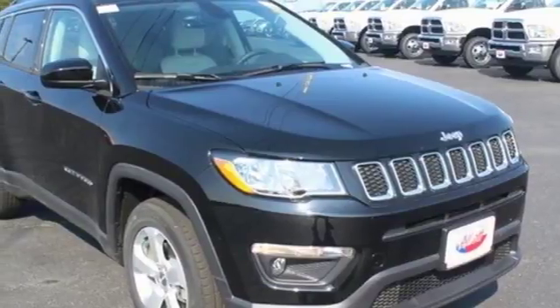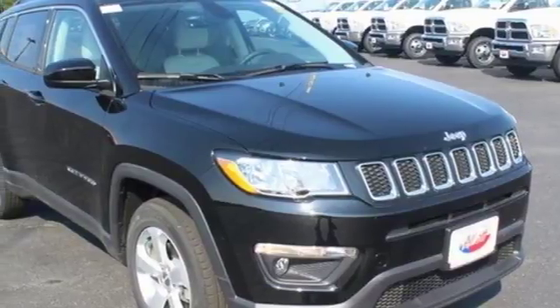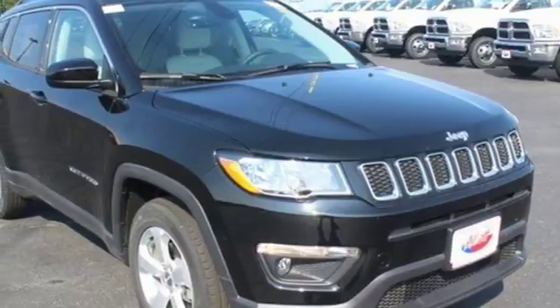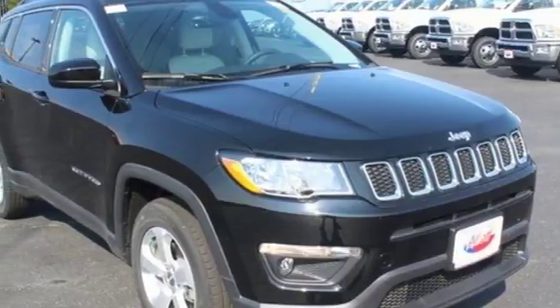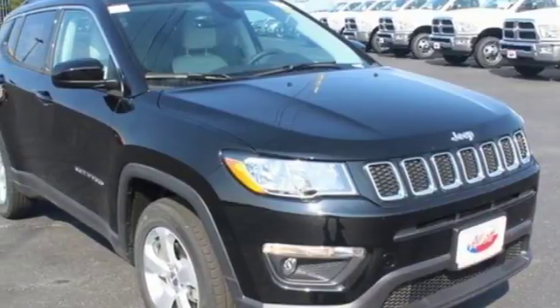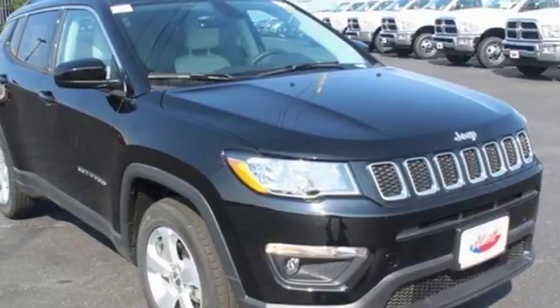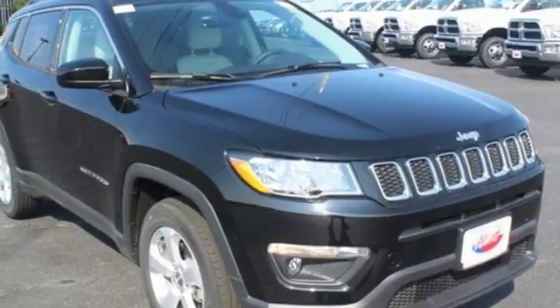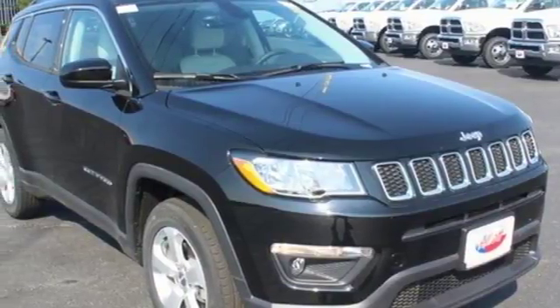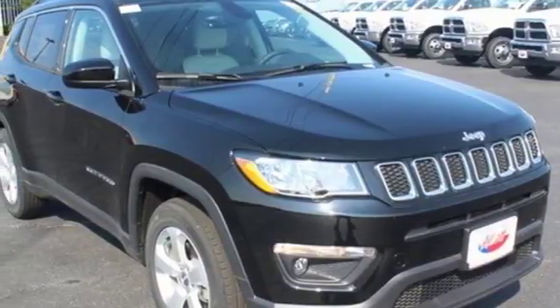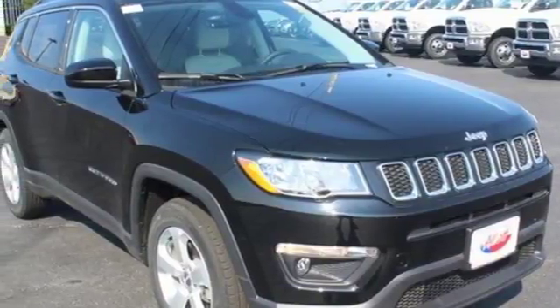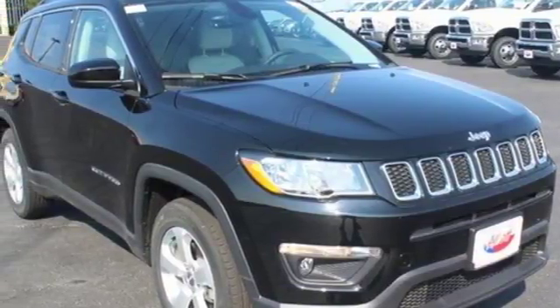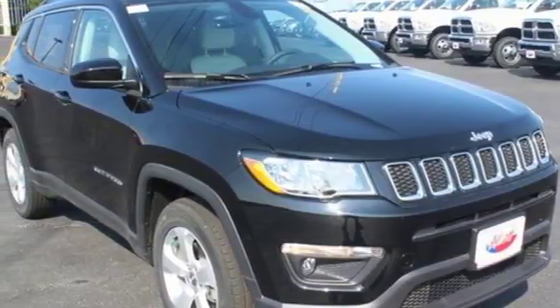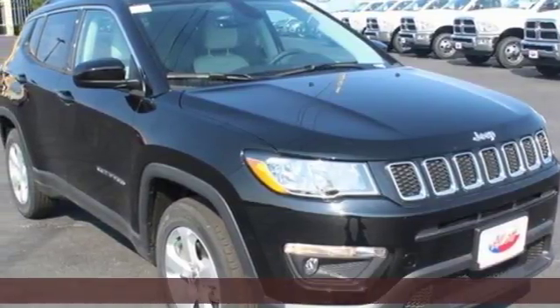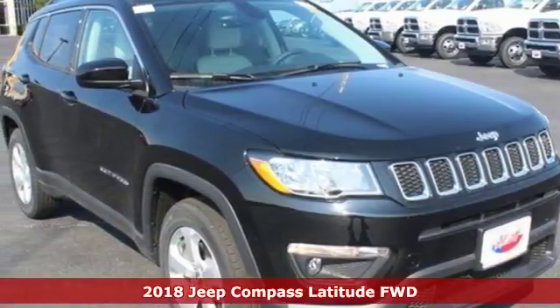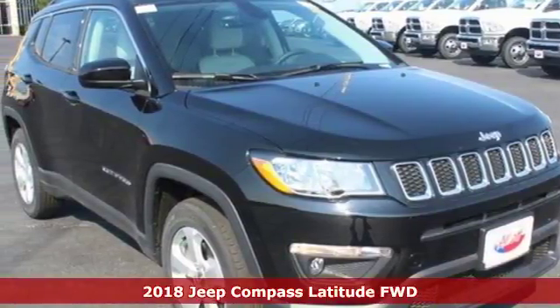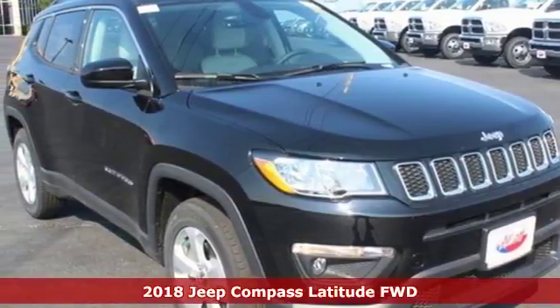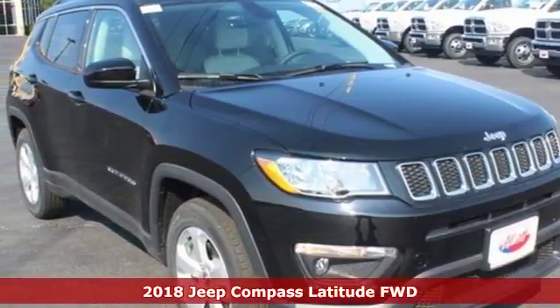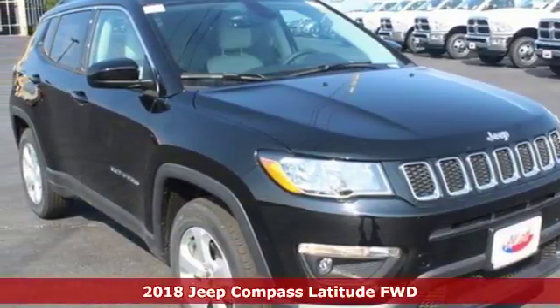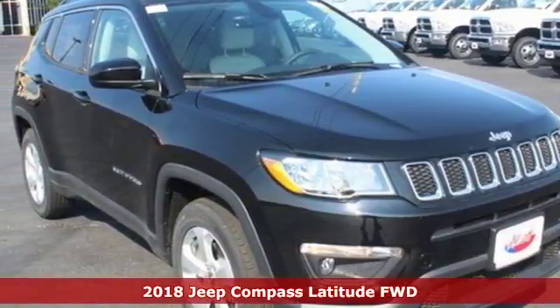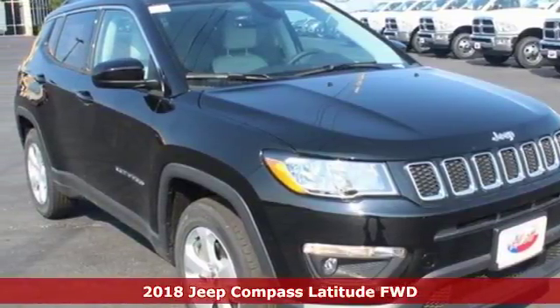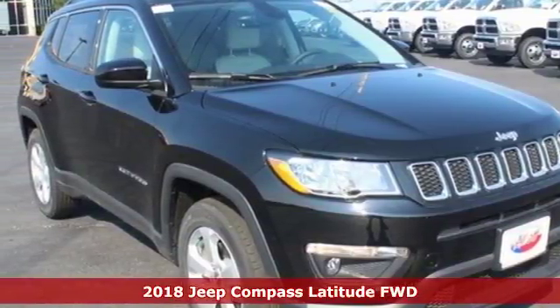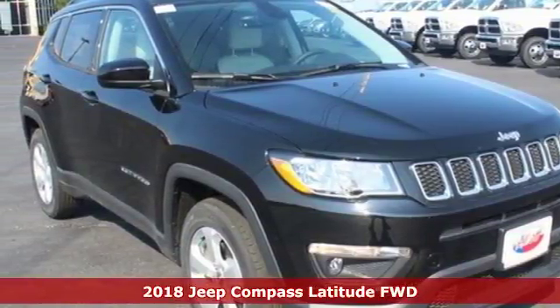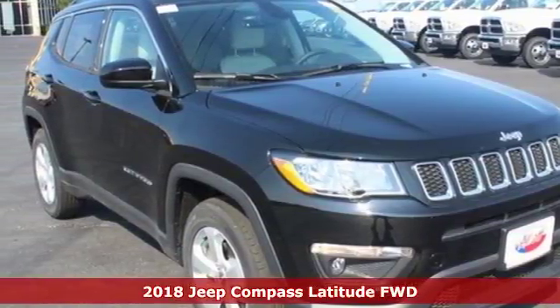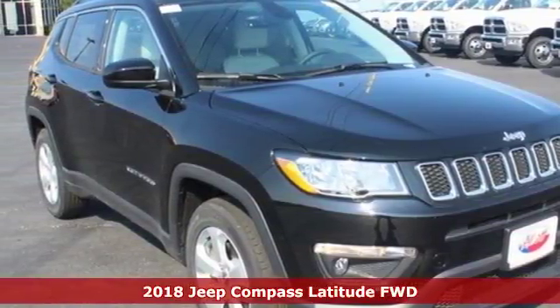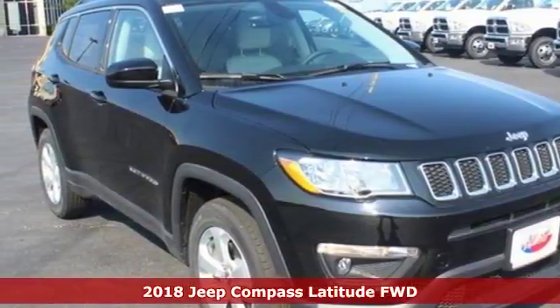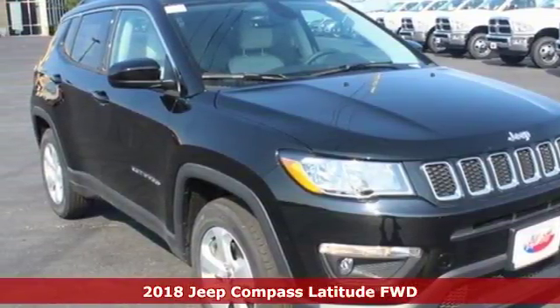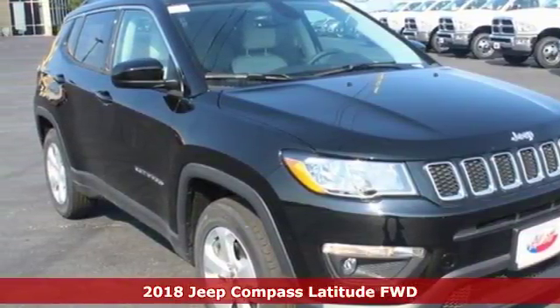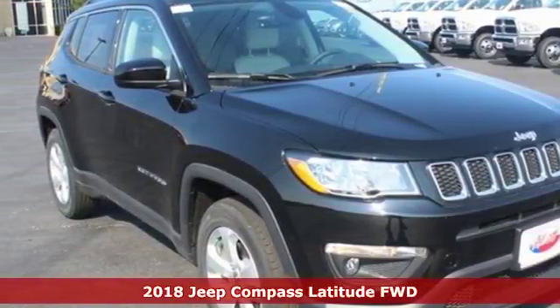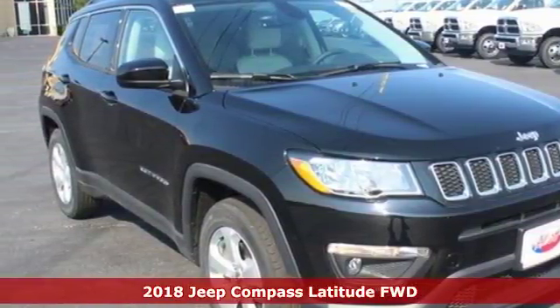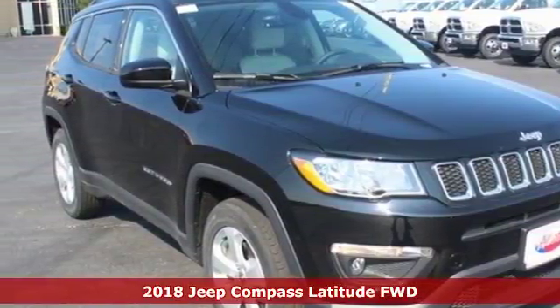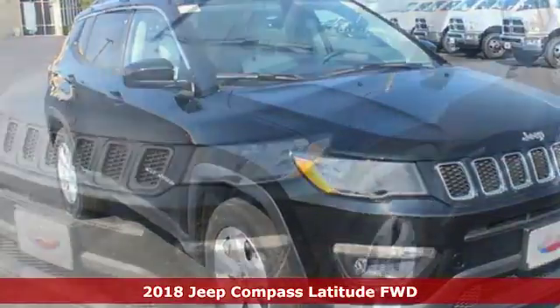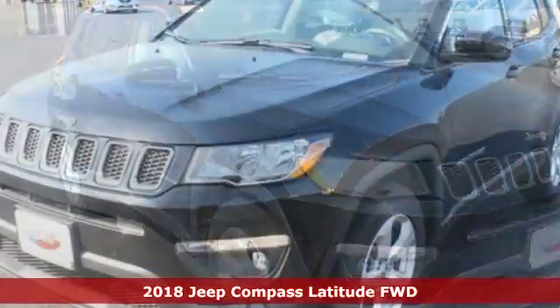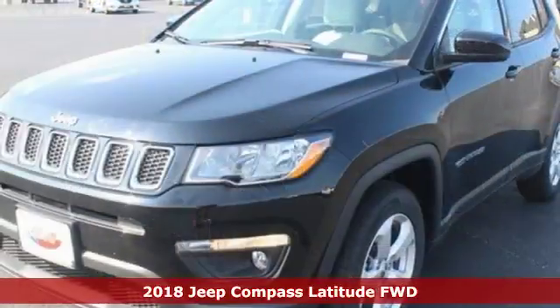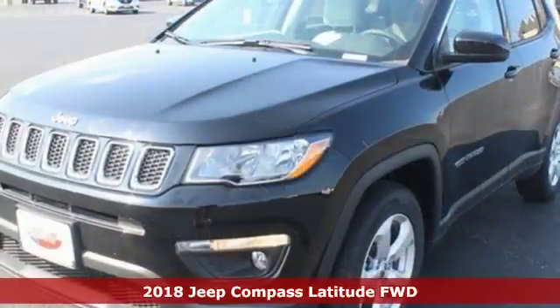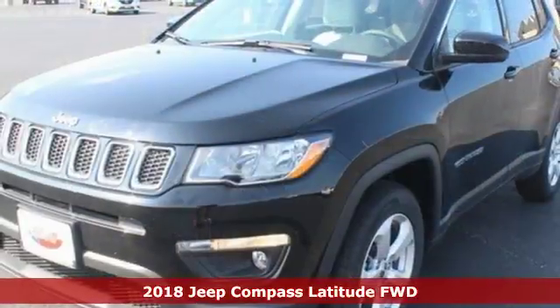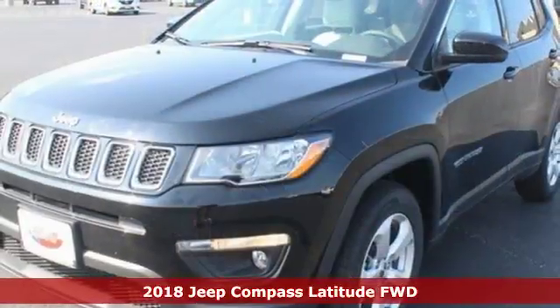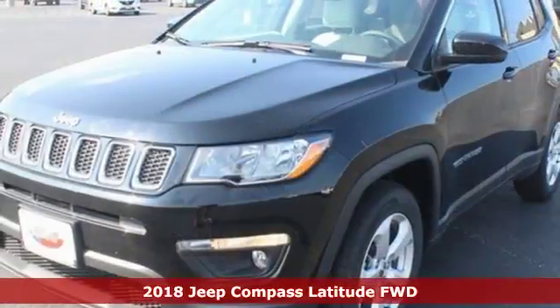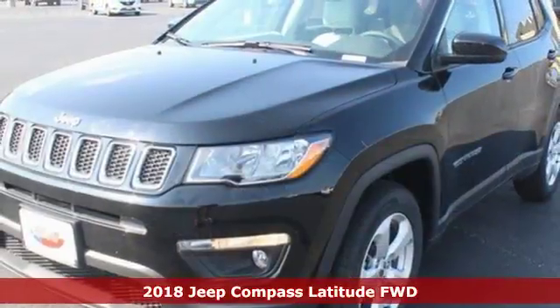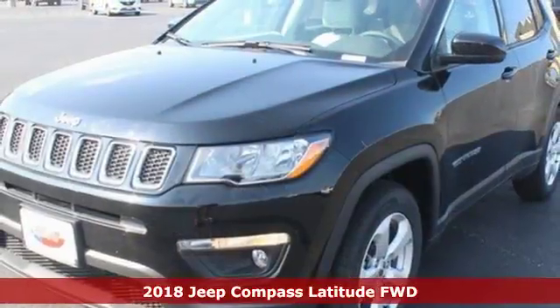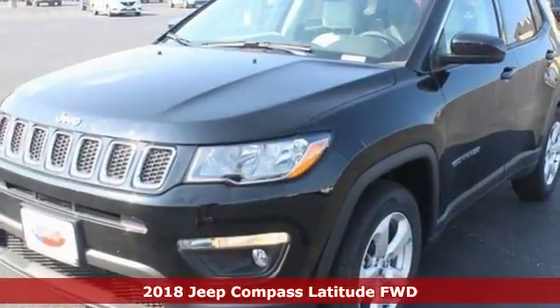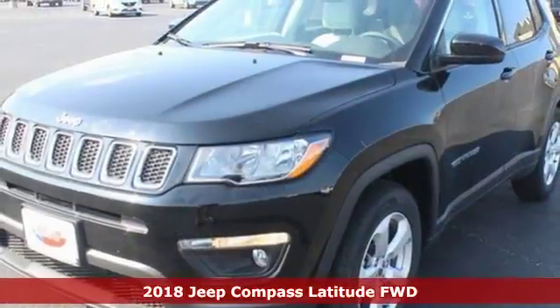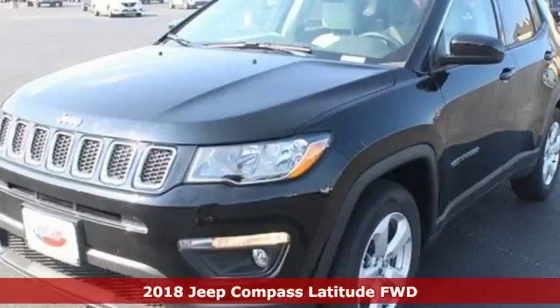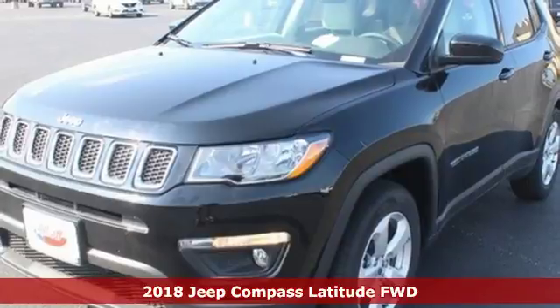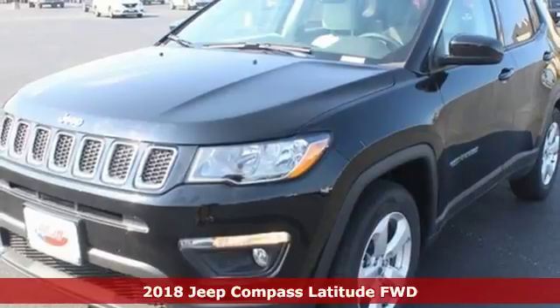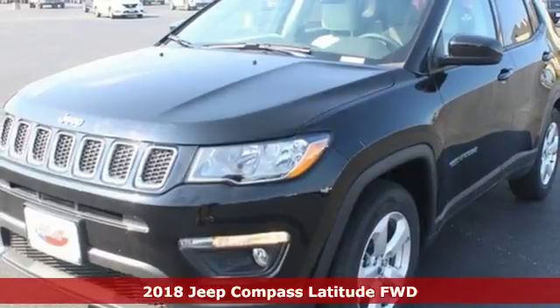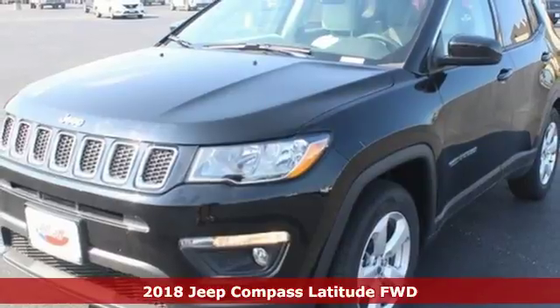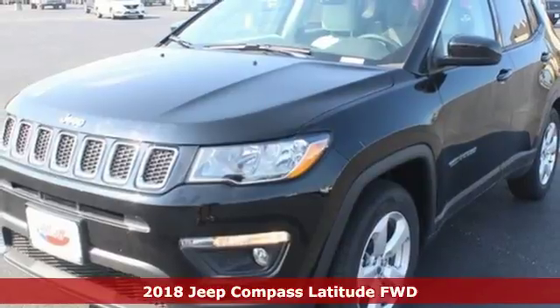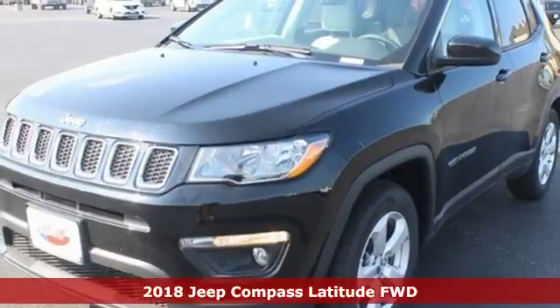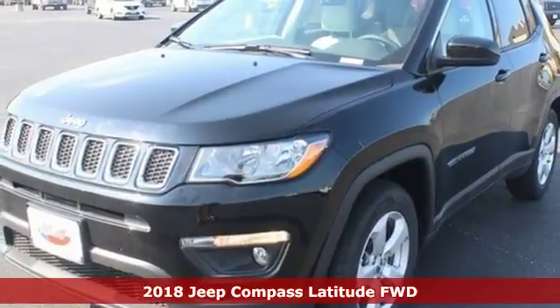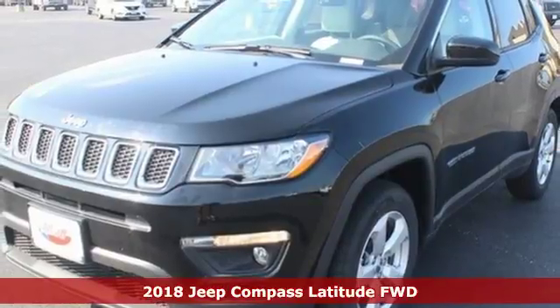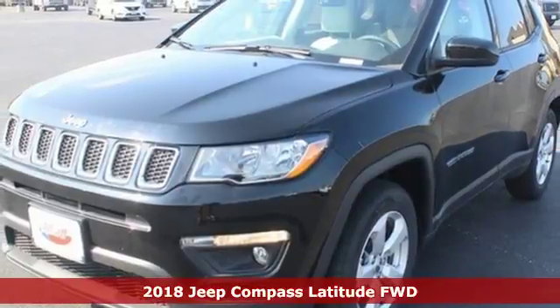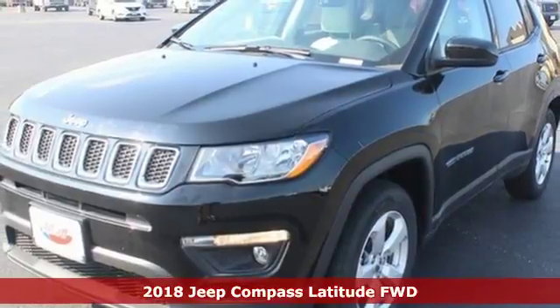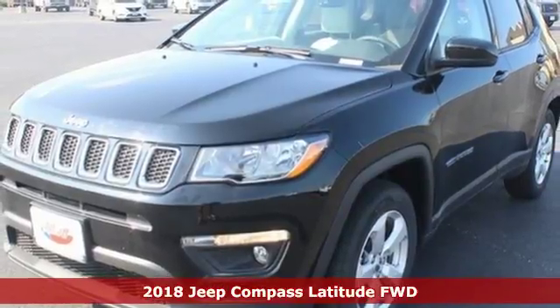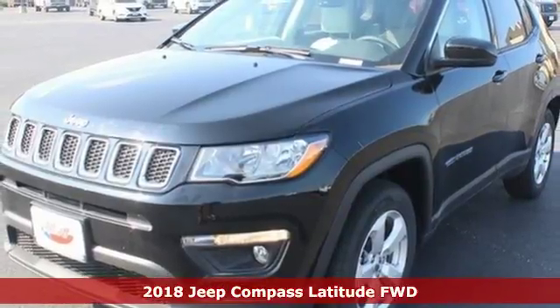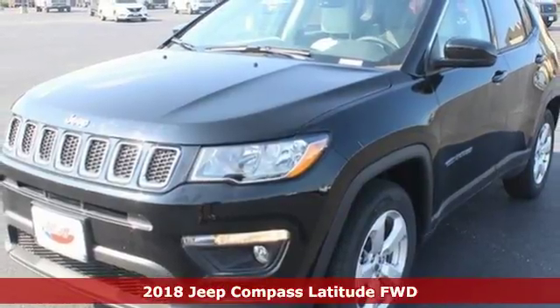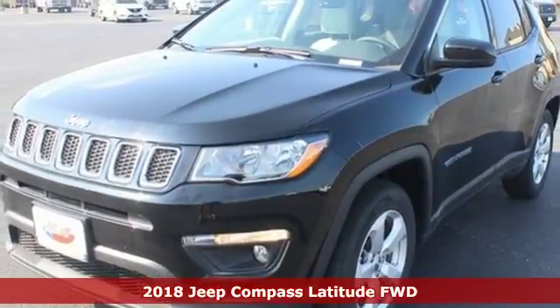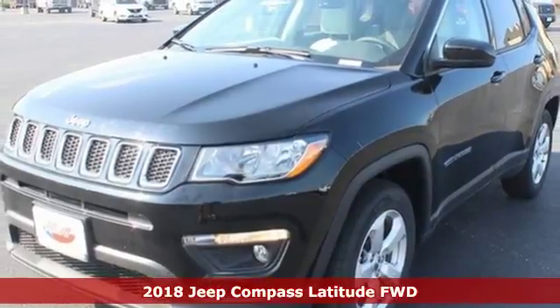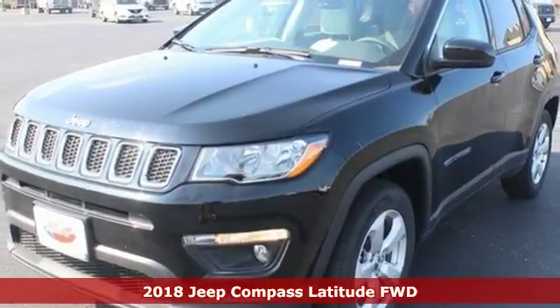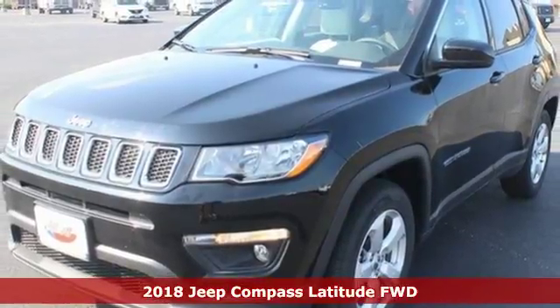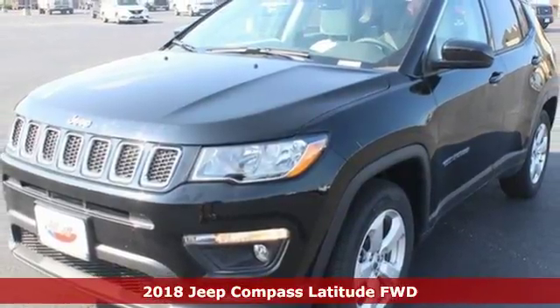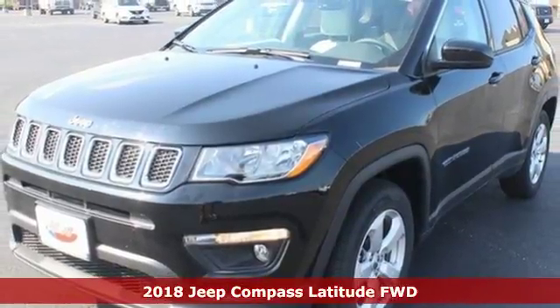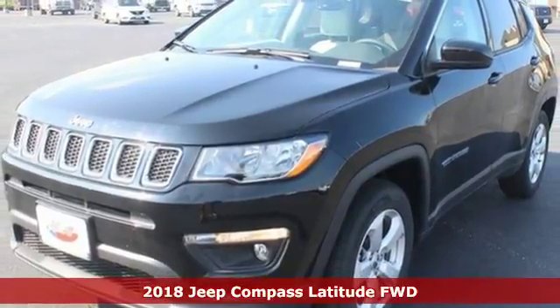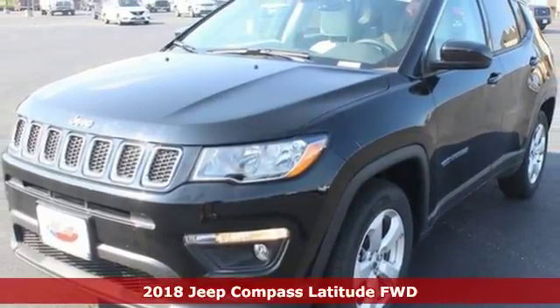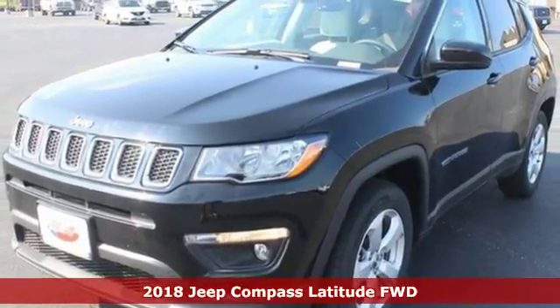Here's a 2018 Jeep Compass. Experience the Jeep life. Plus, it offers an exciting list of features.